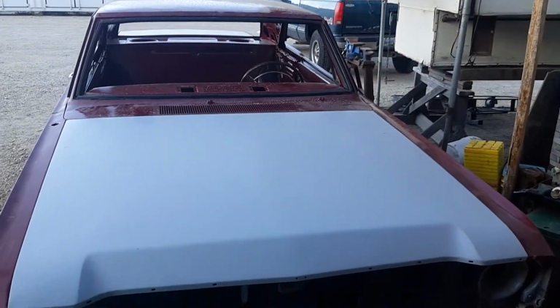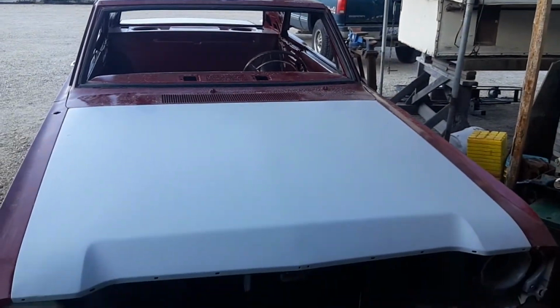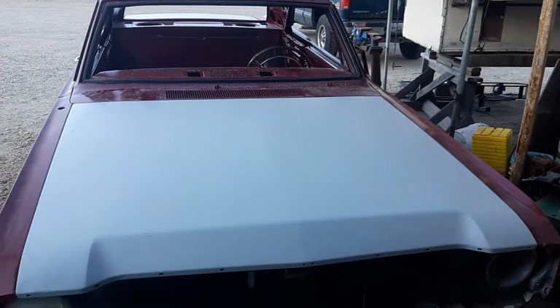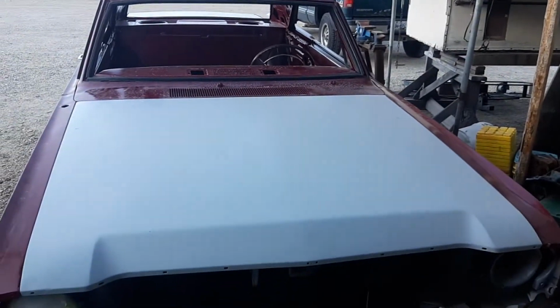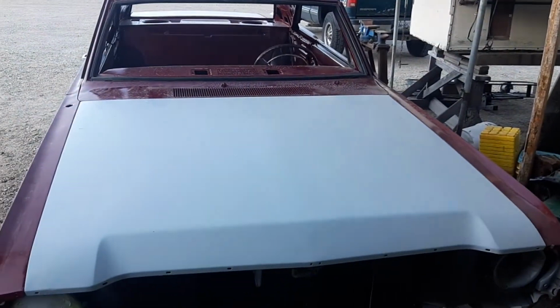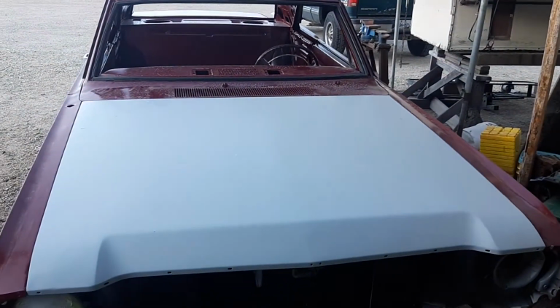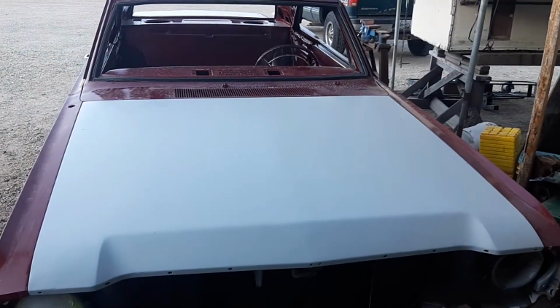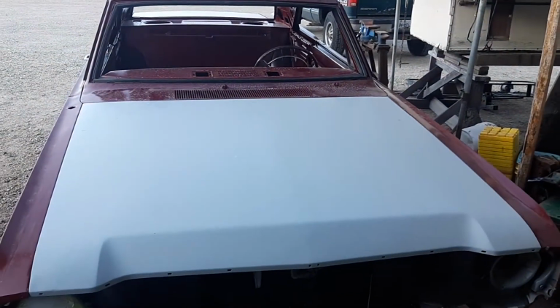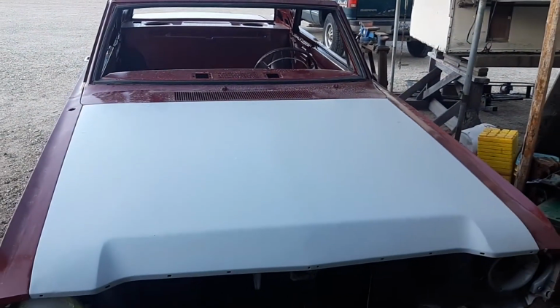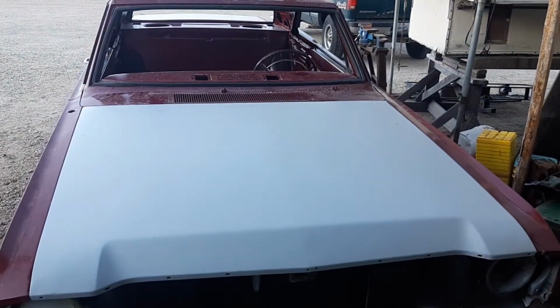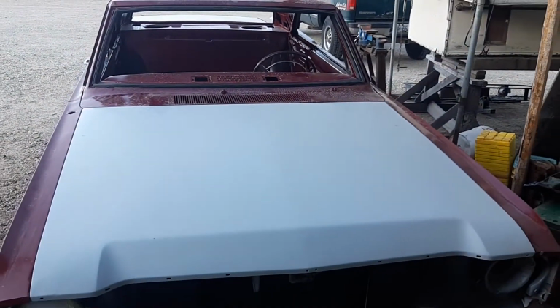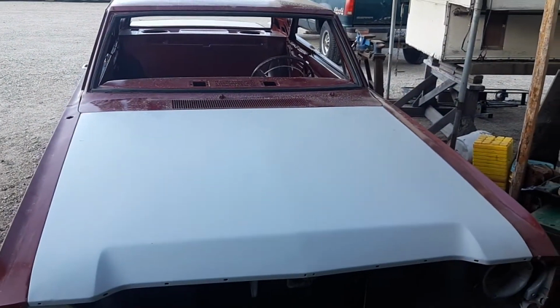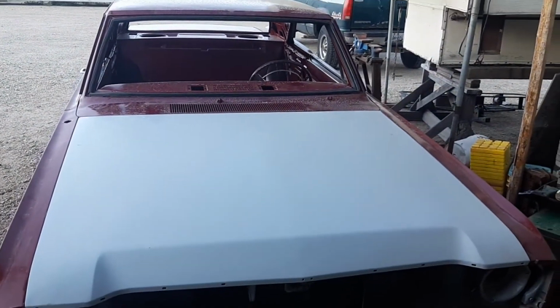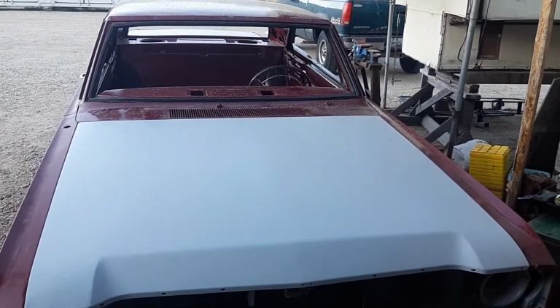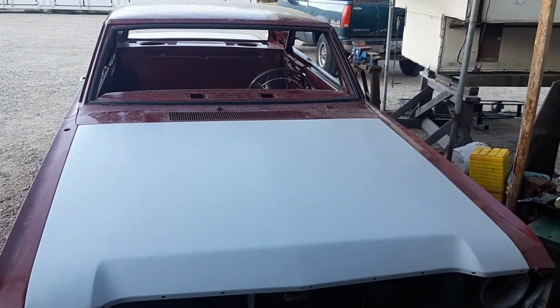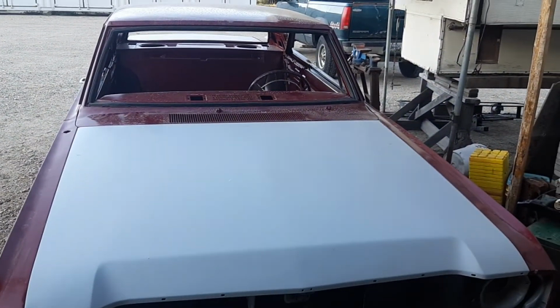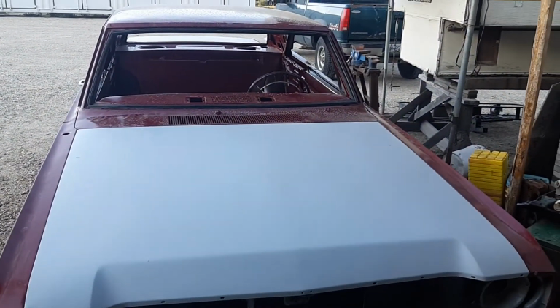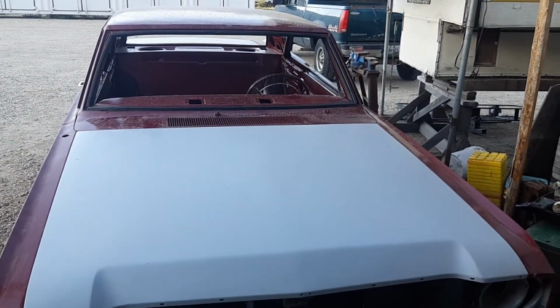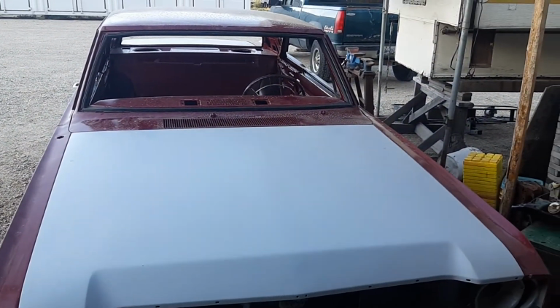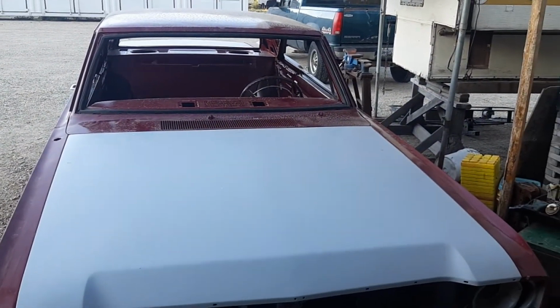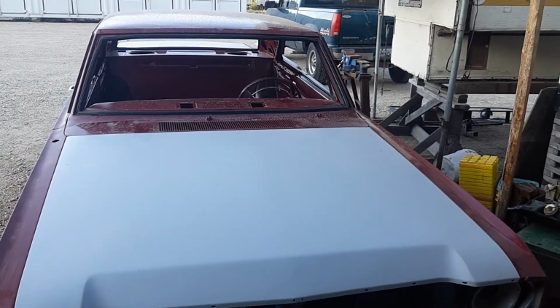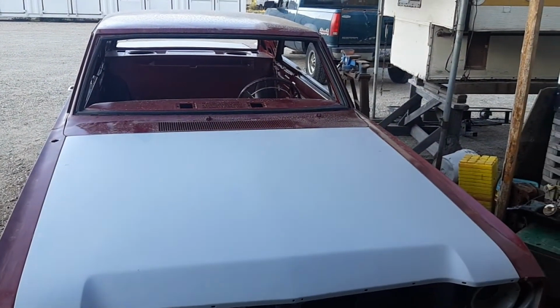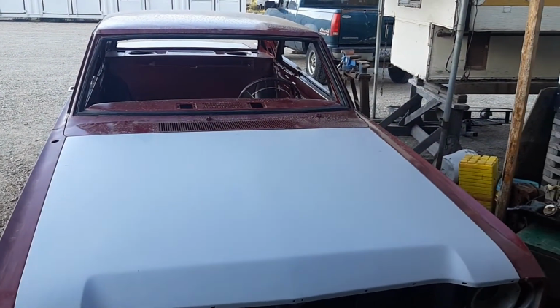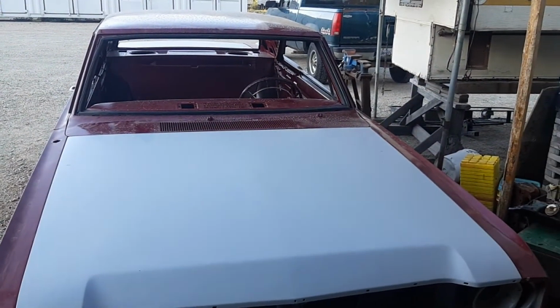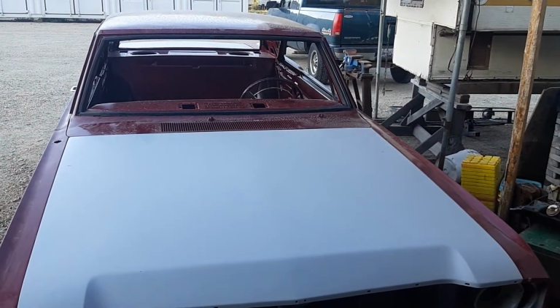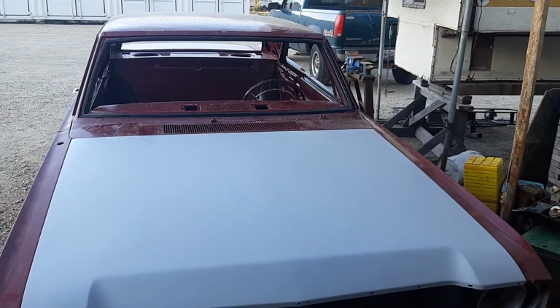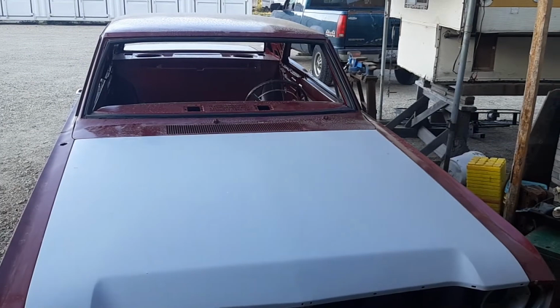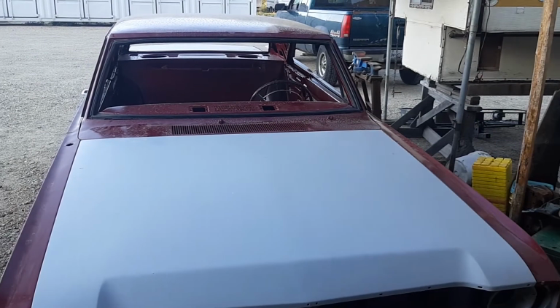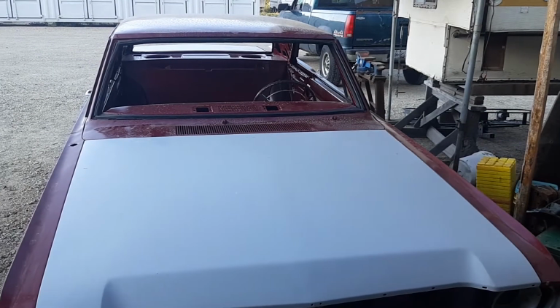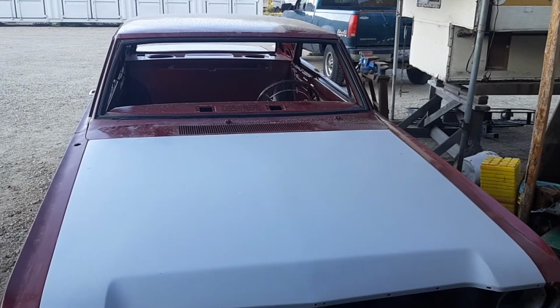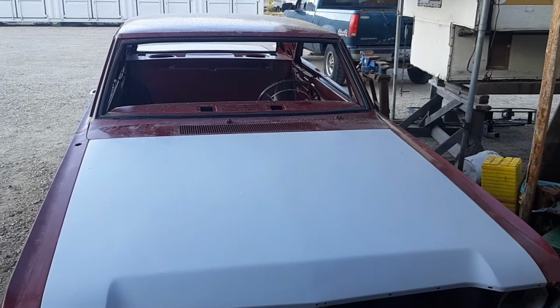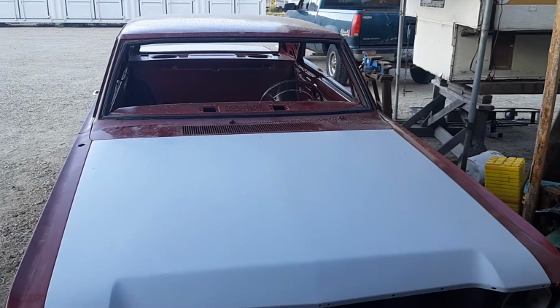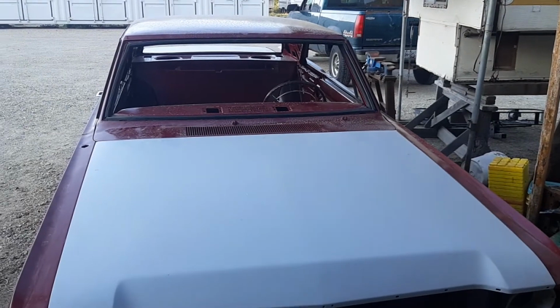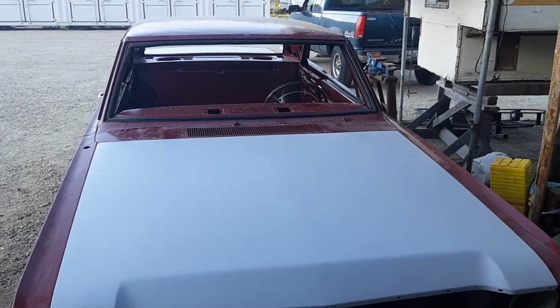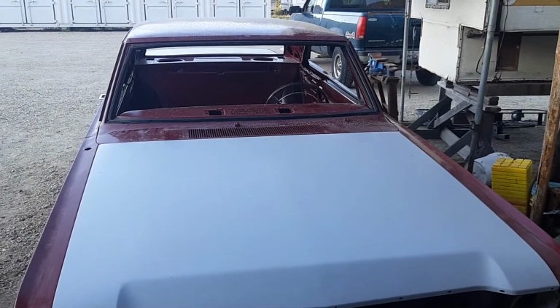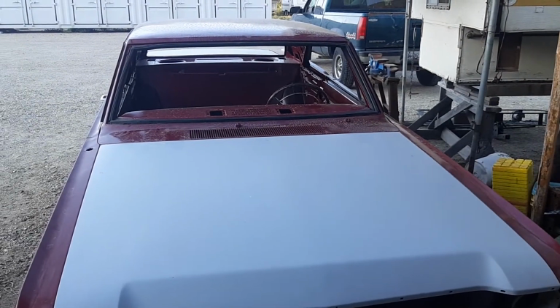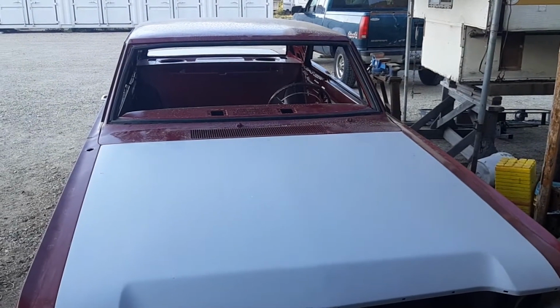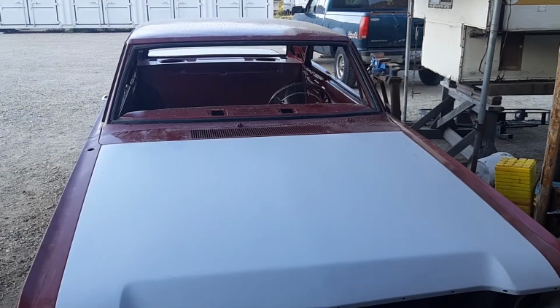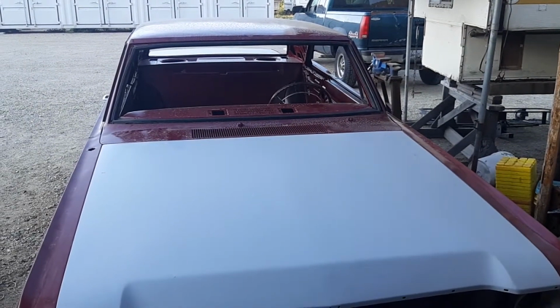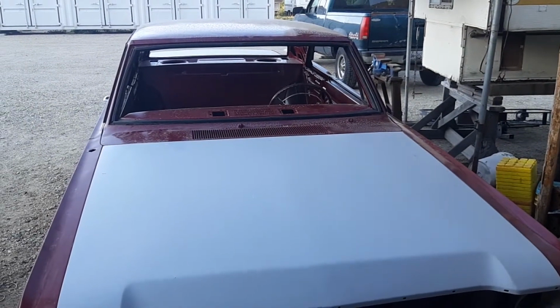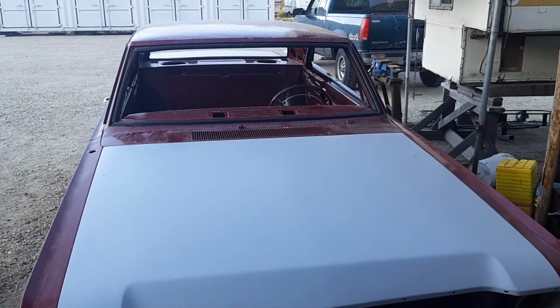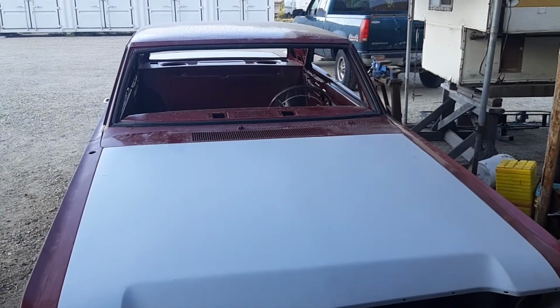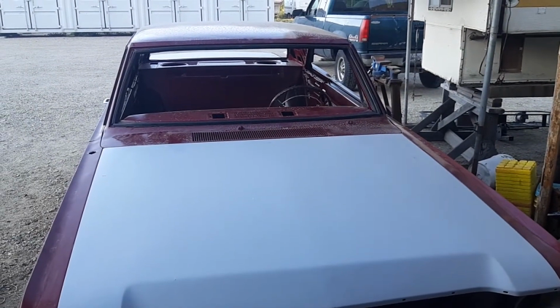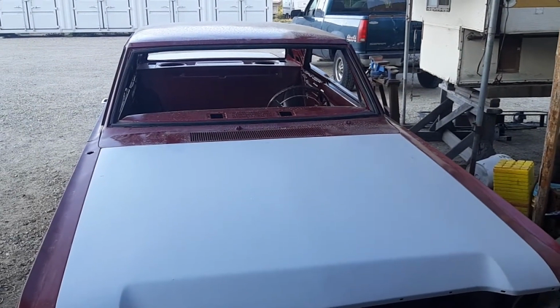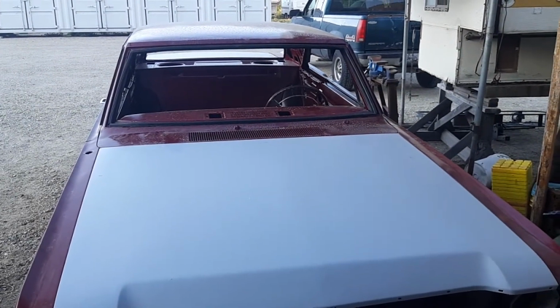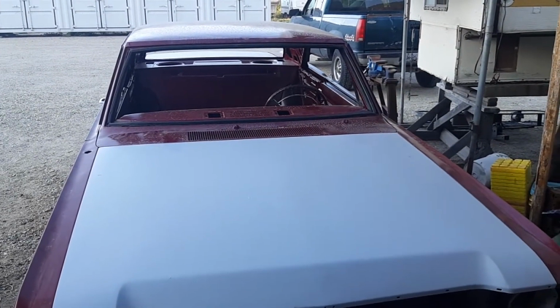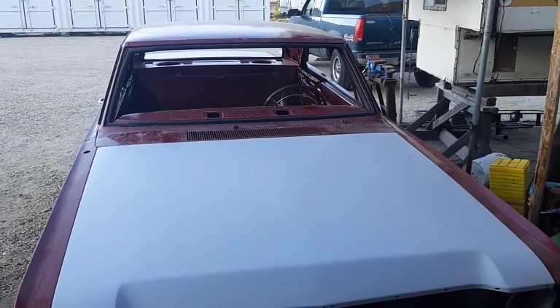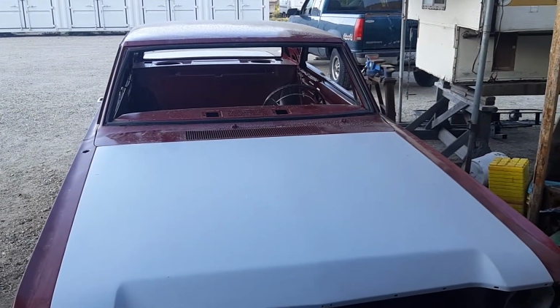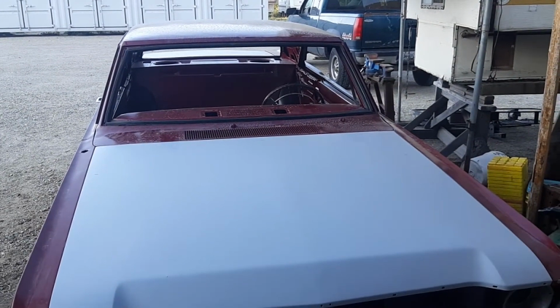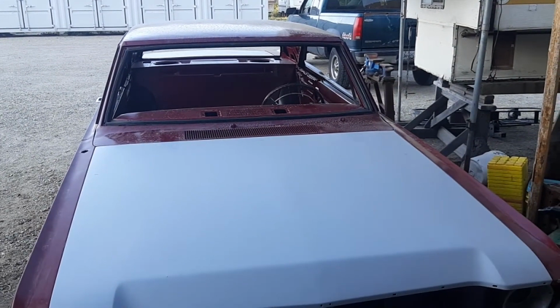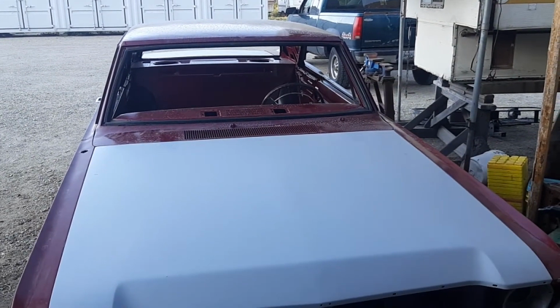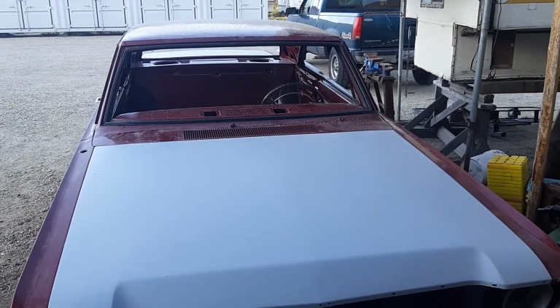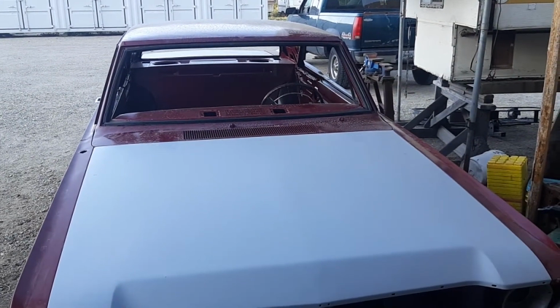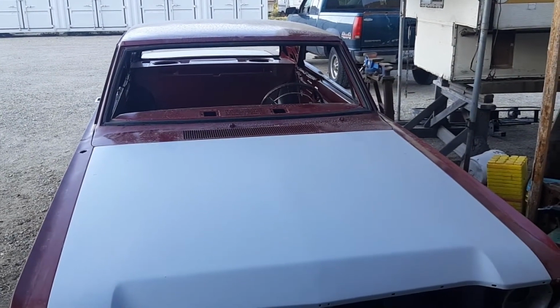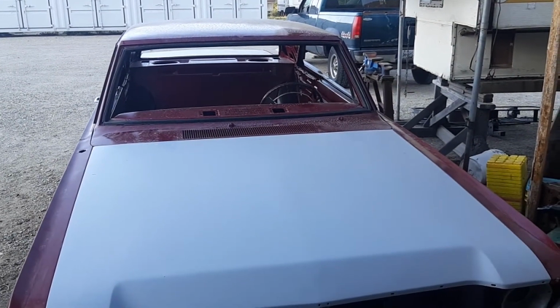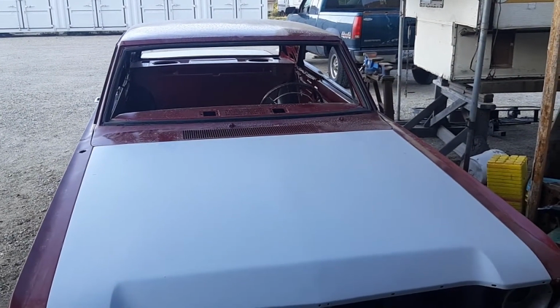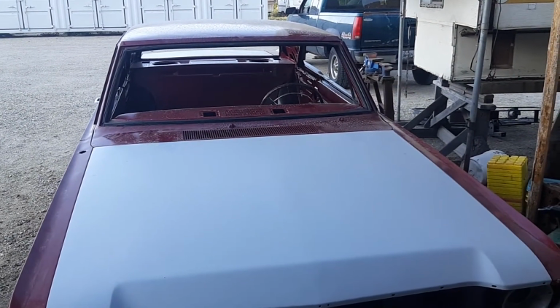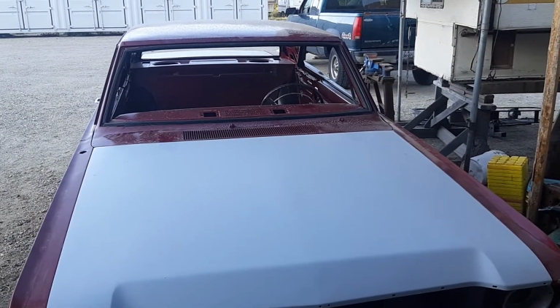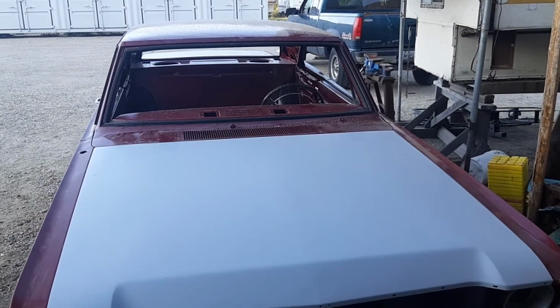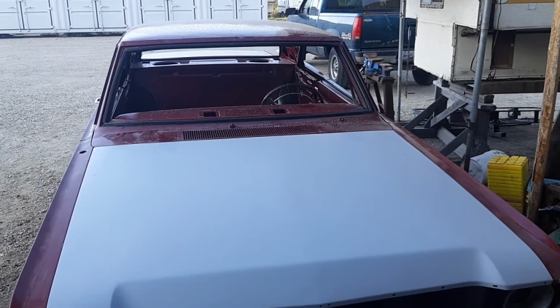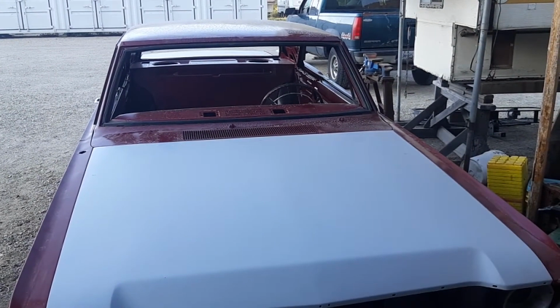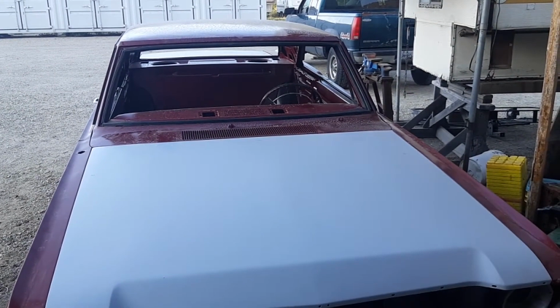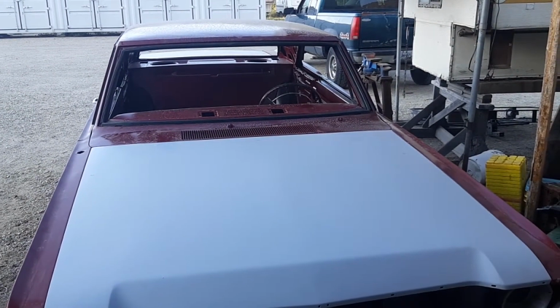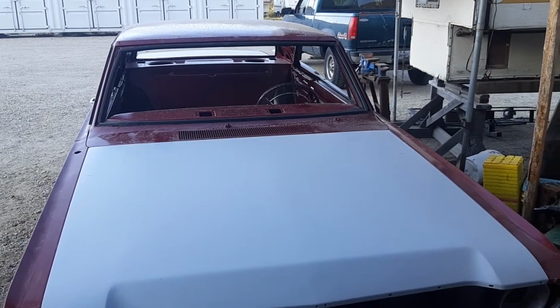There it is — Borrowed Time. '67 Dodge Dart with a 440.